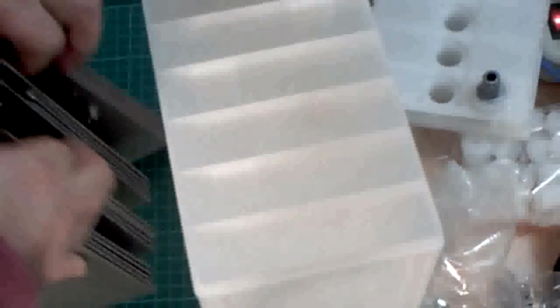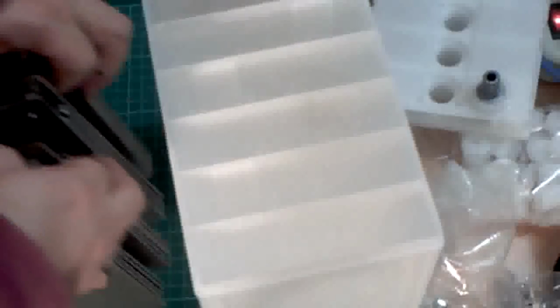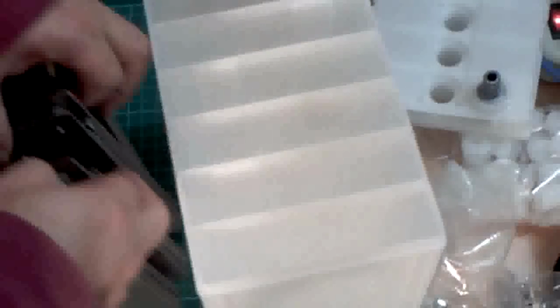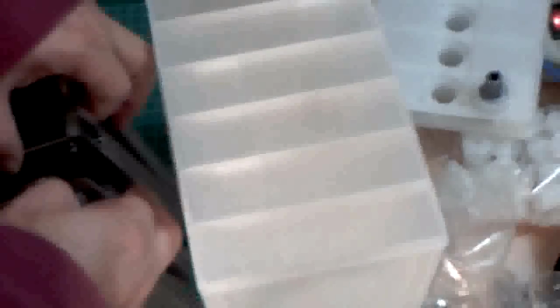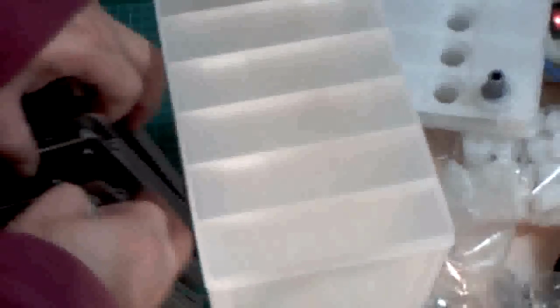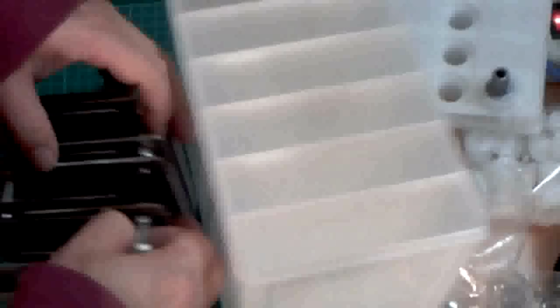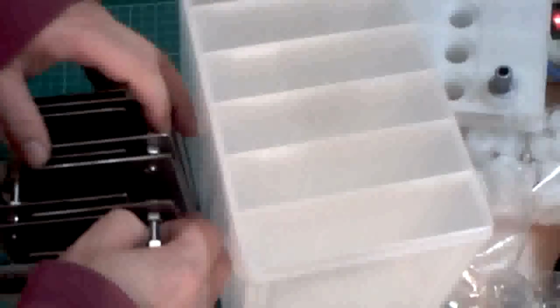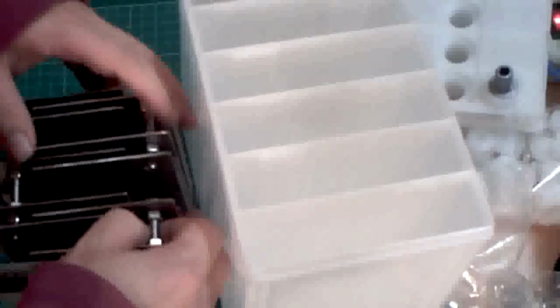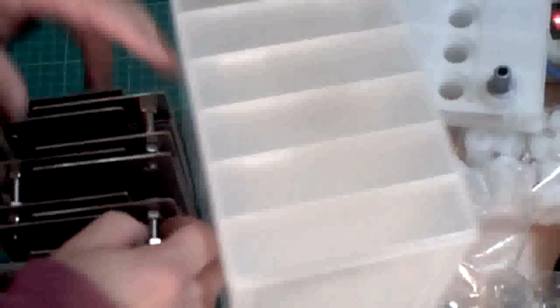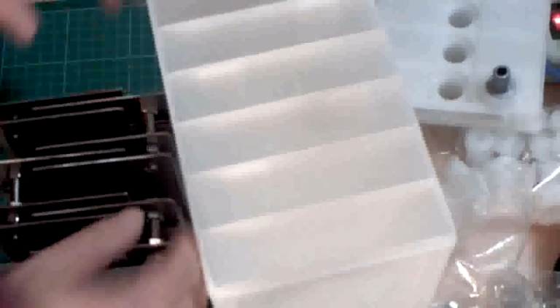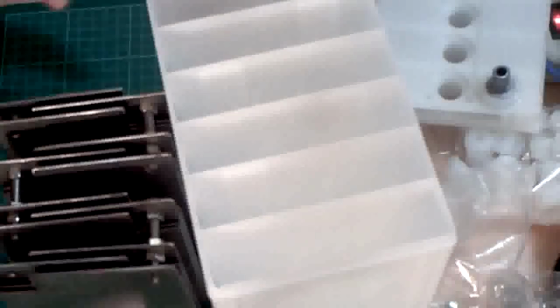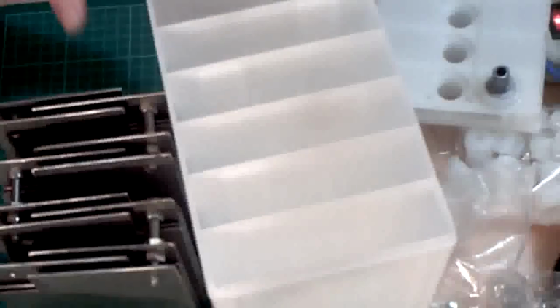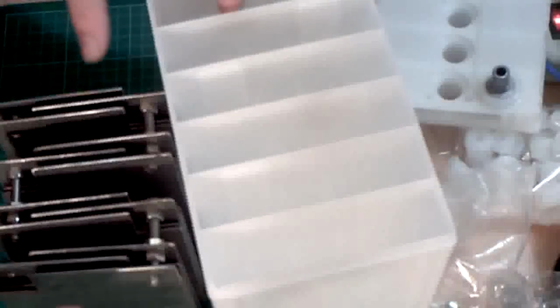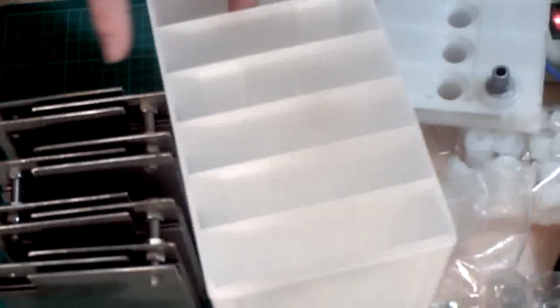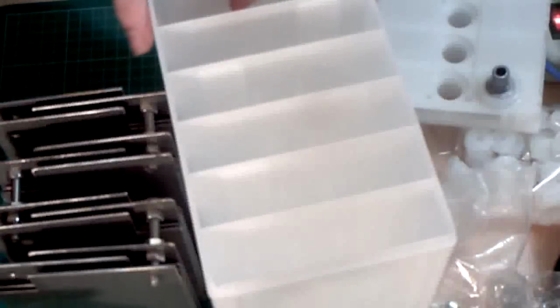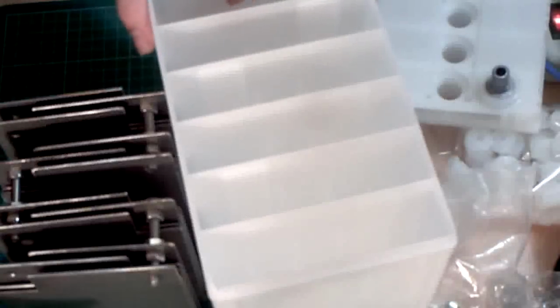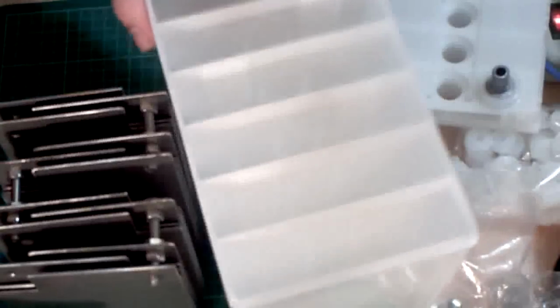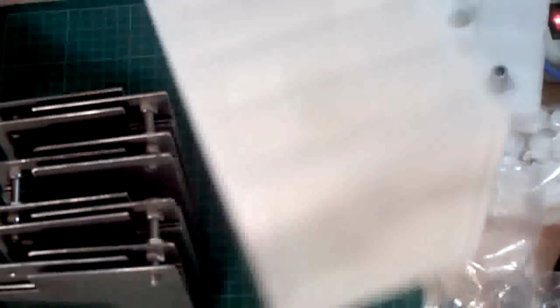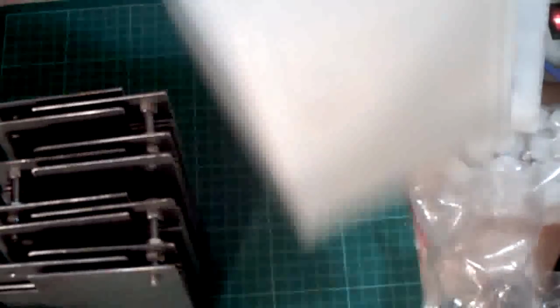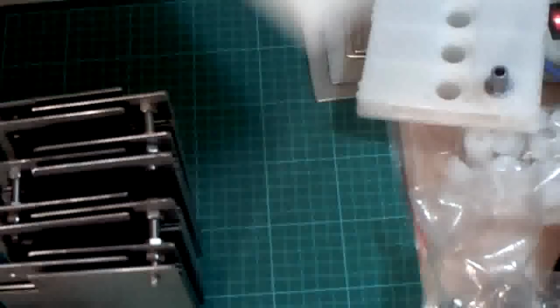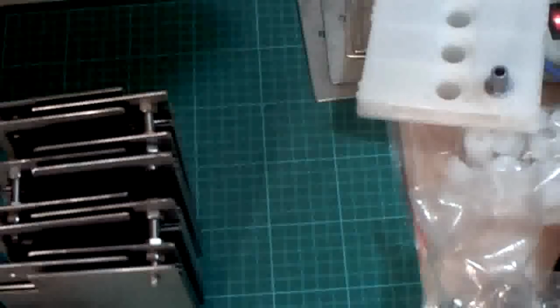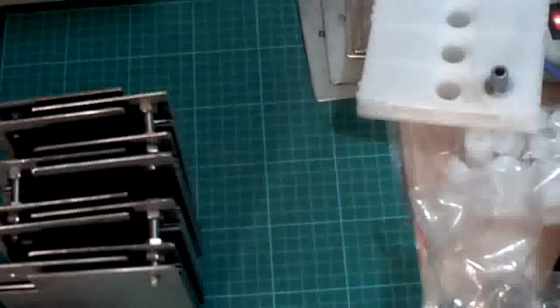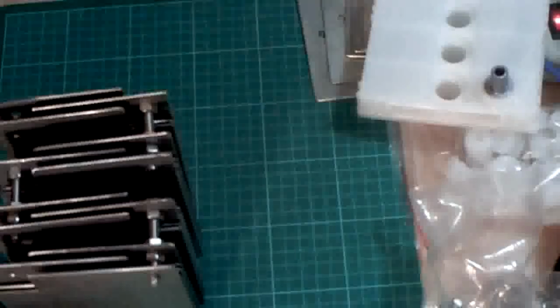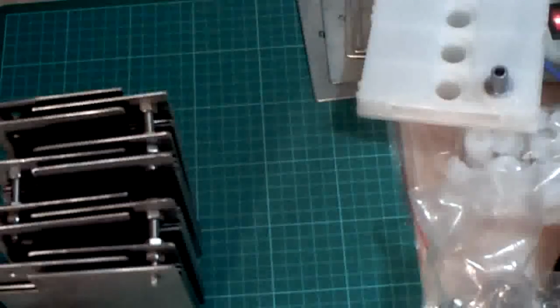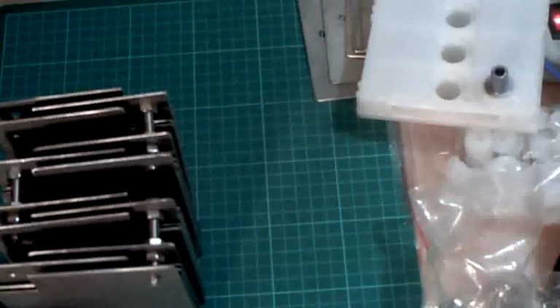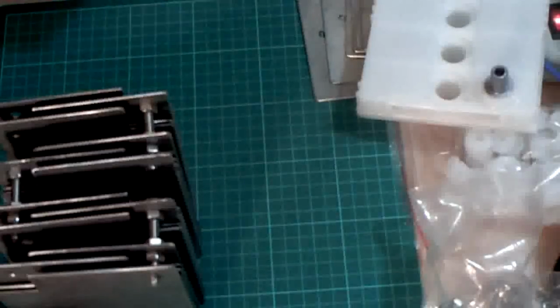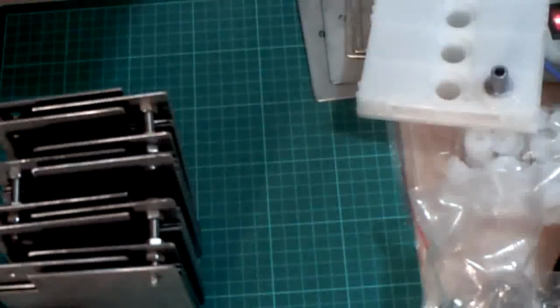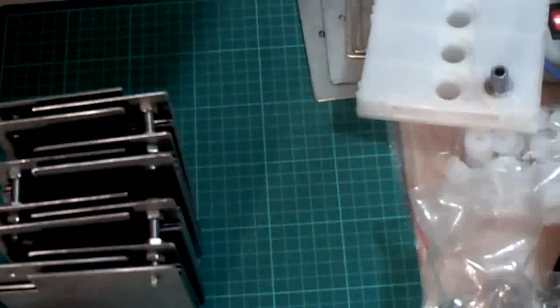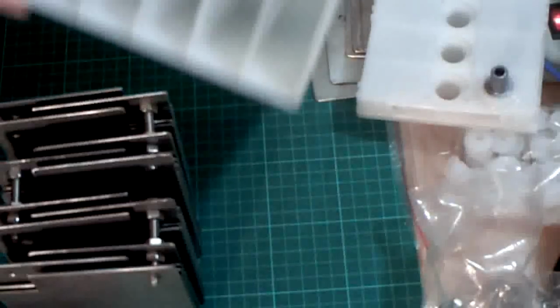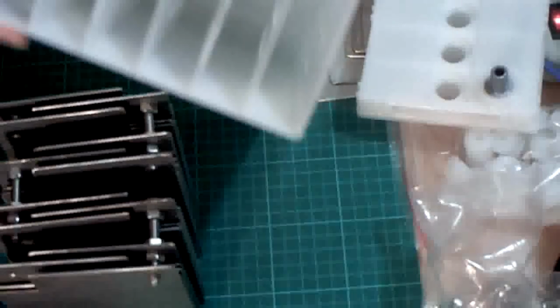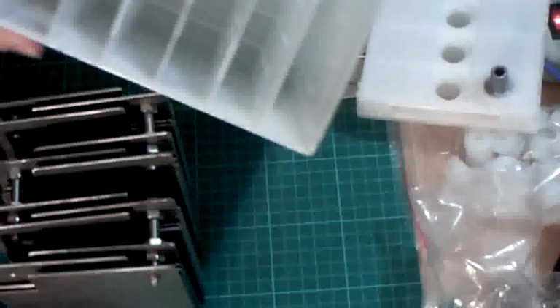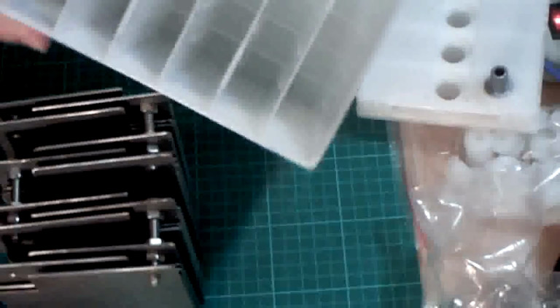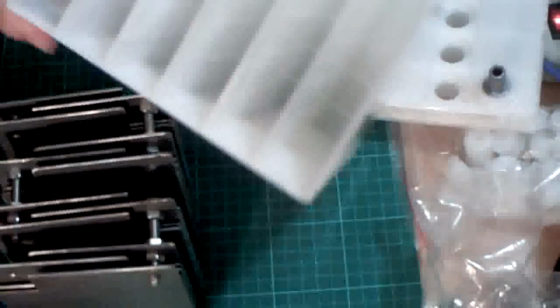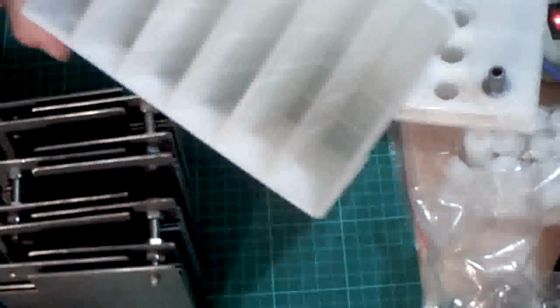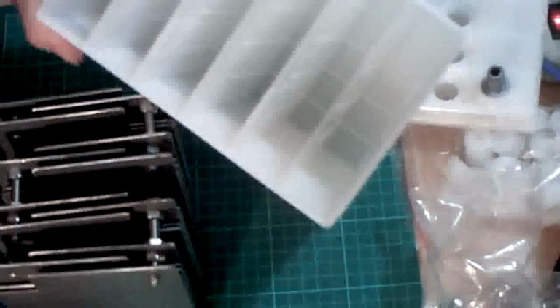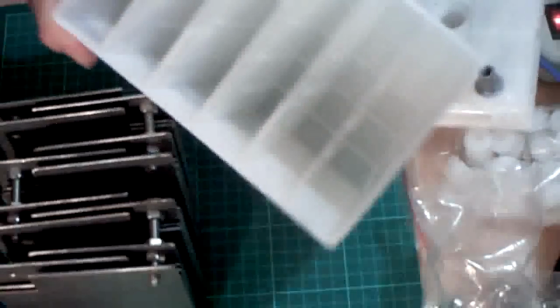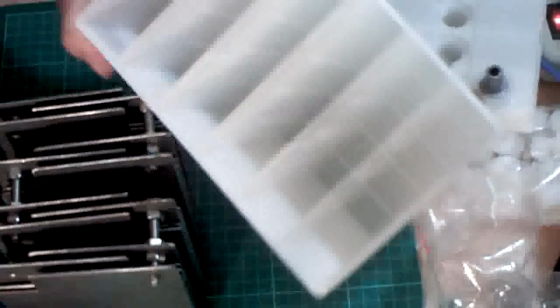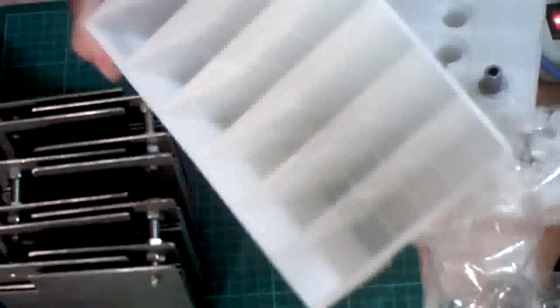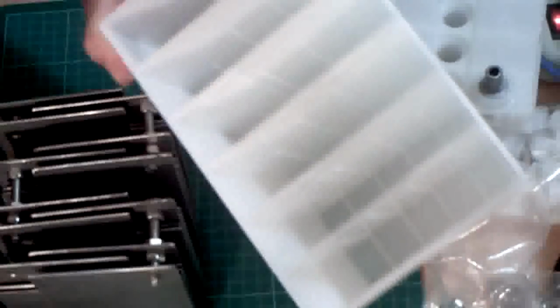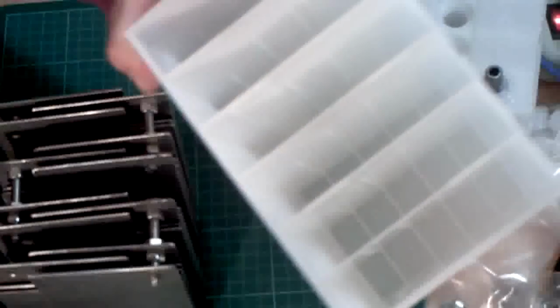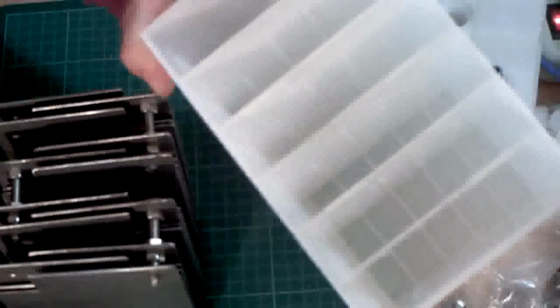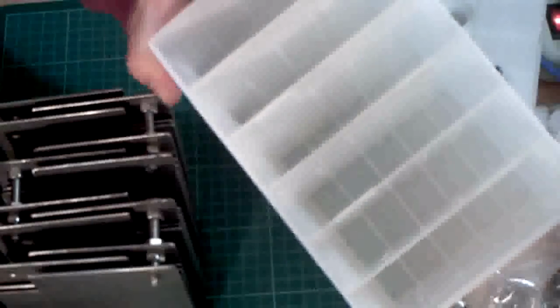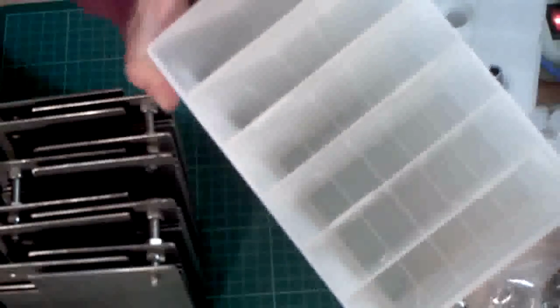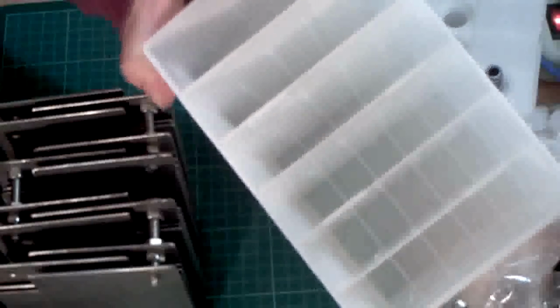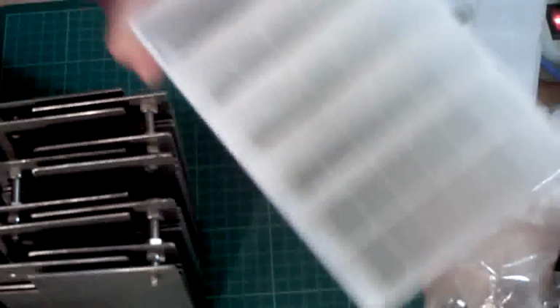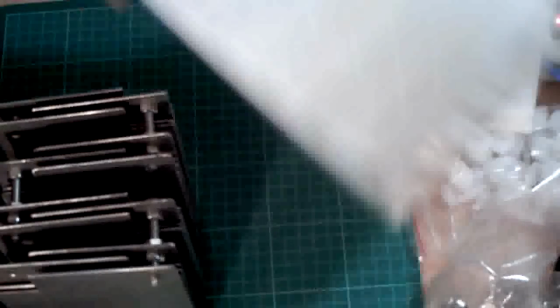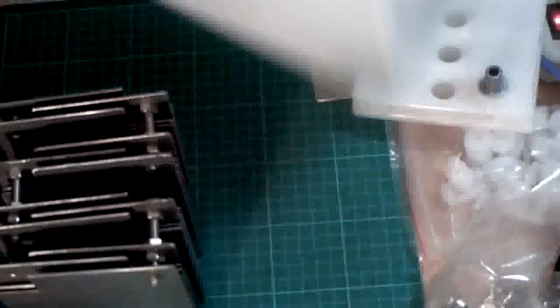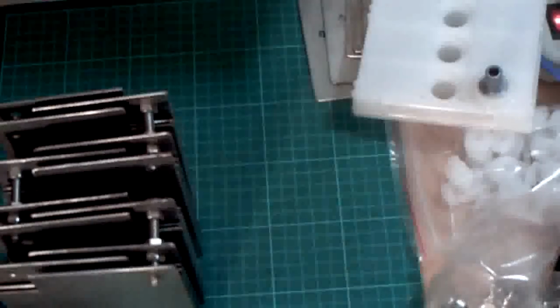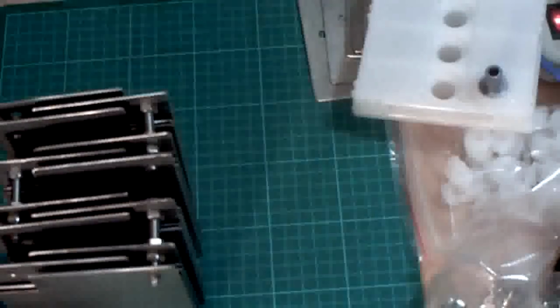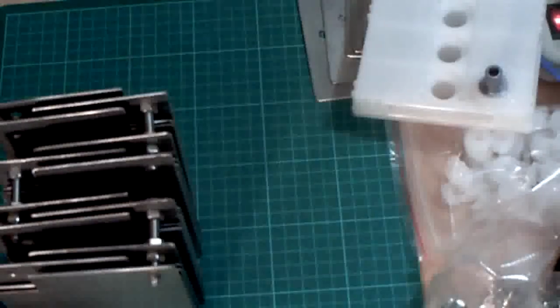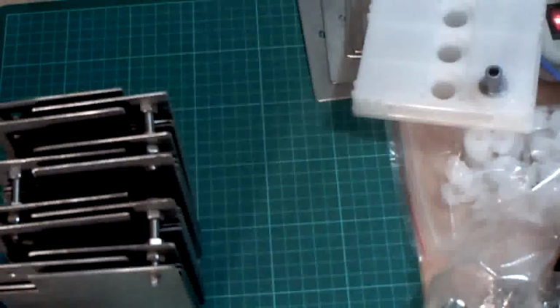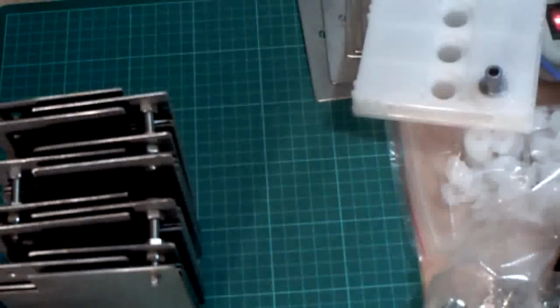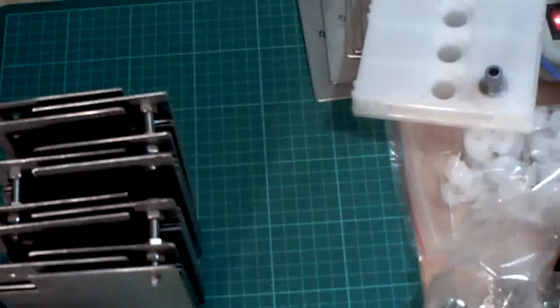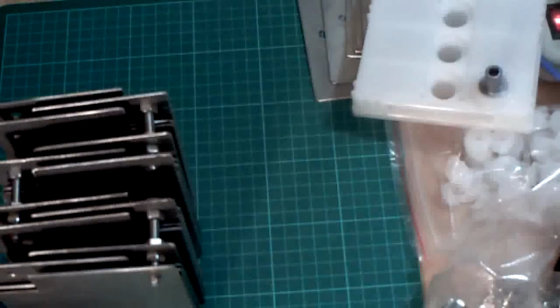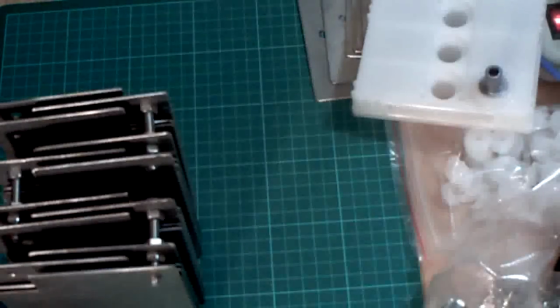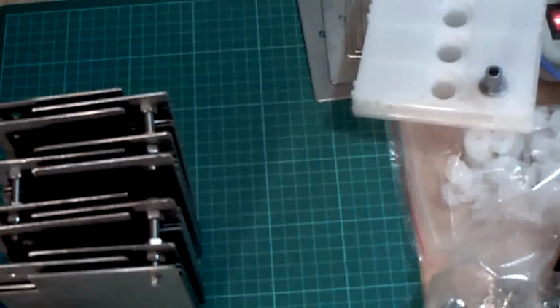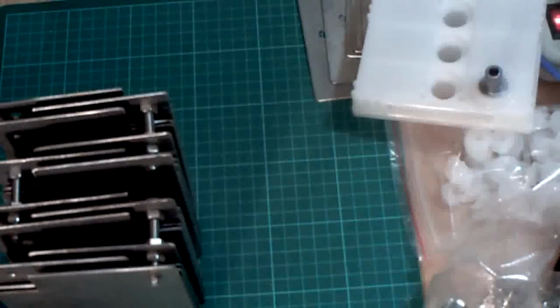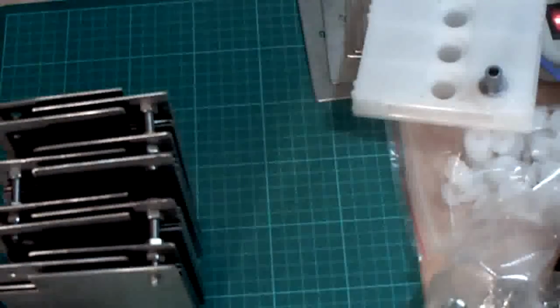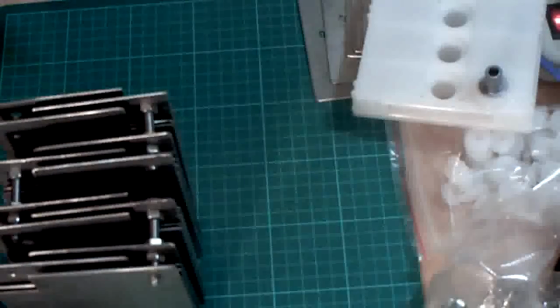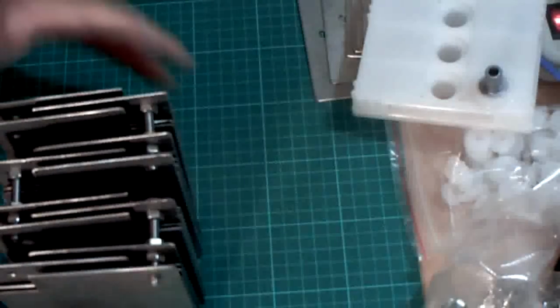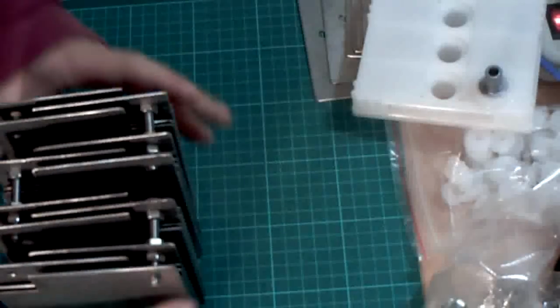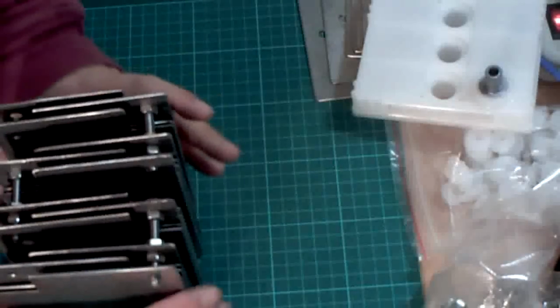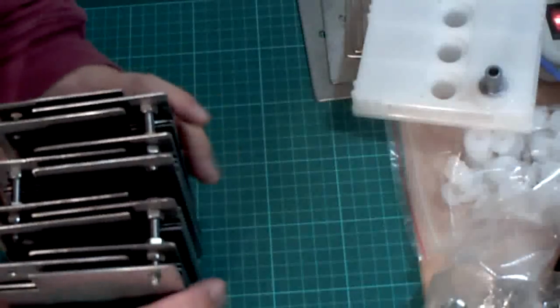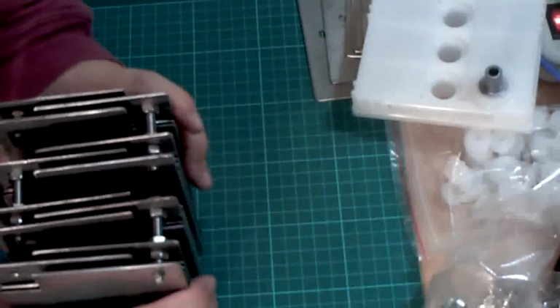So everything will fit nicely into this box. It's a battery box.